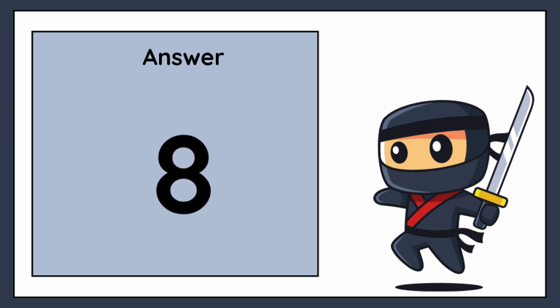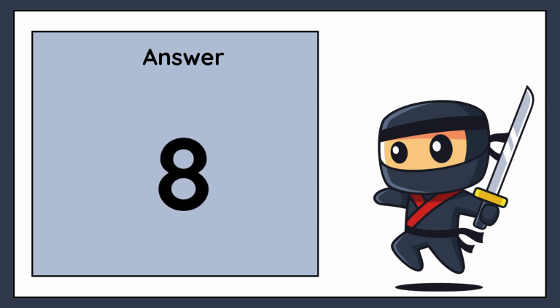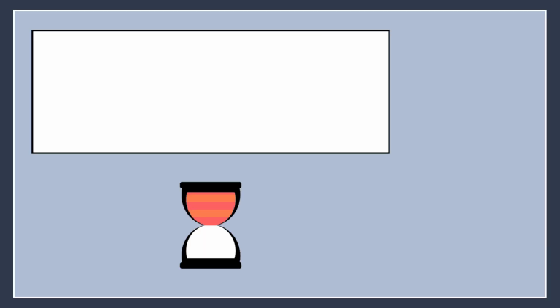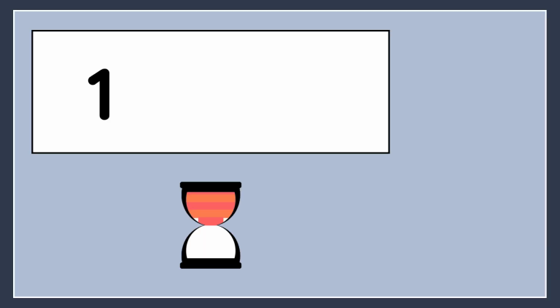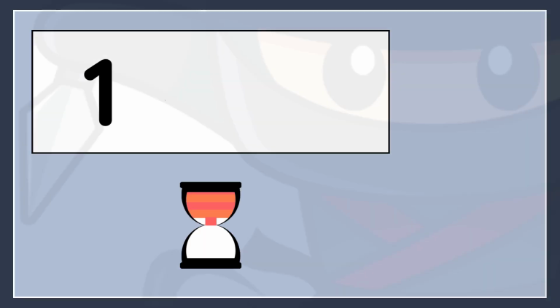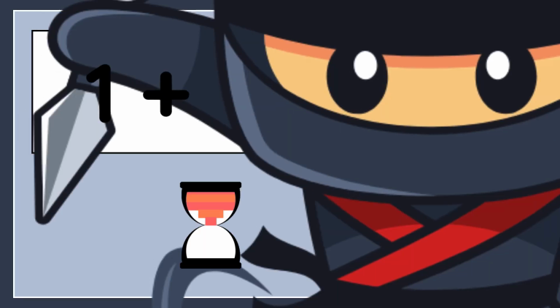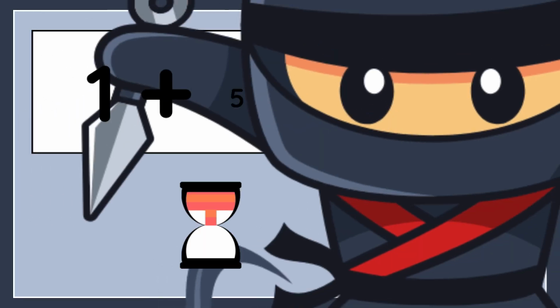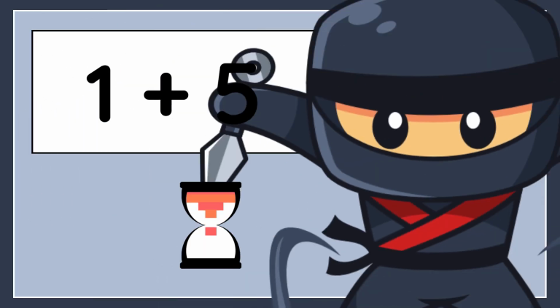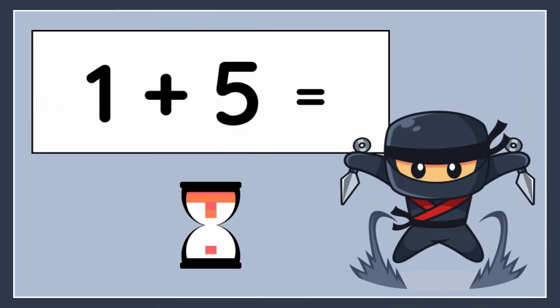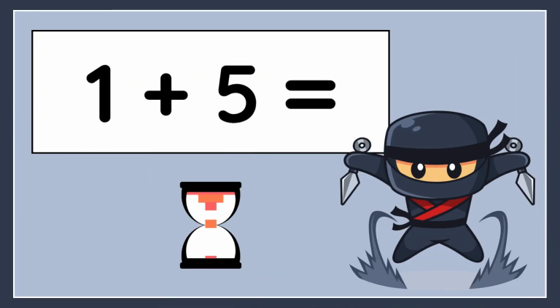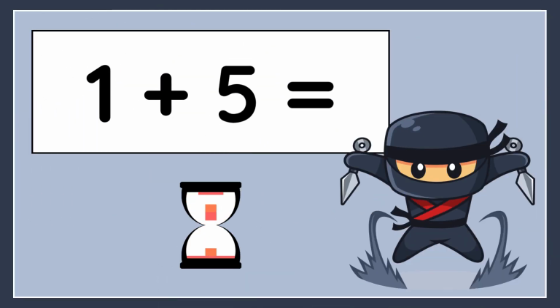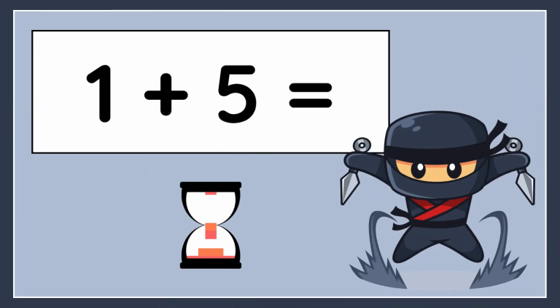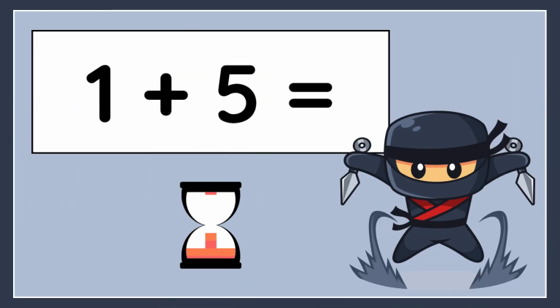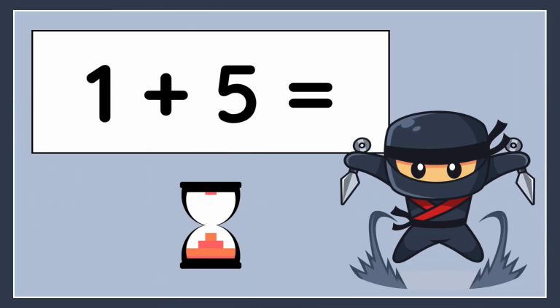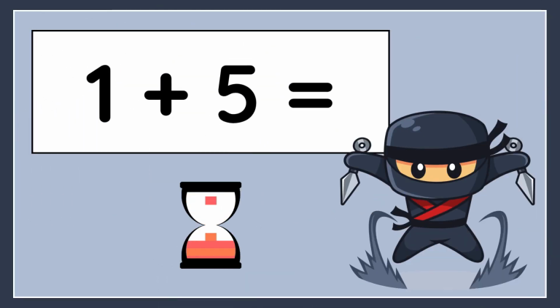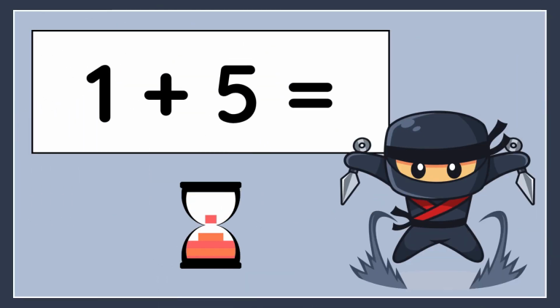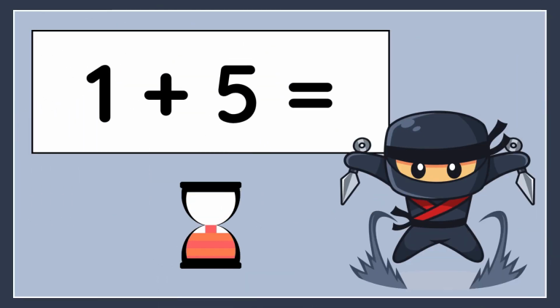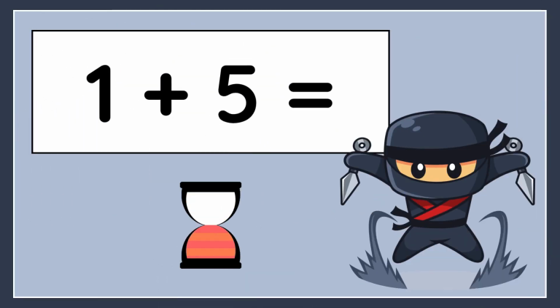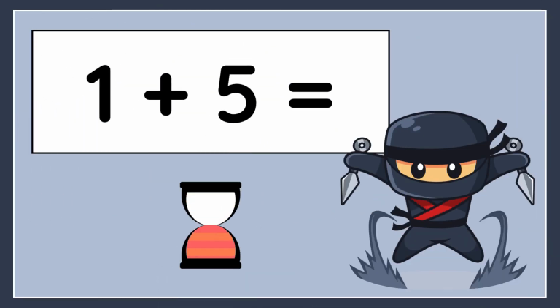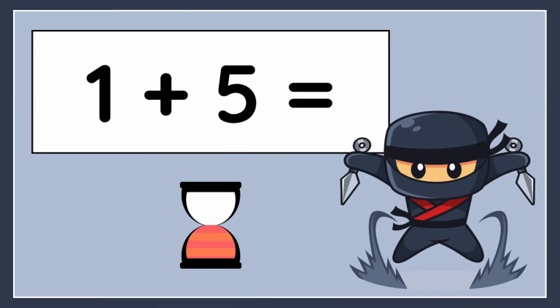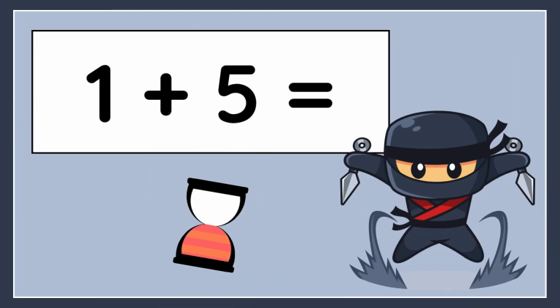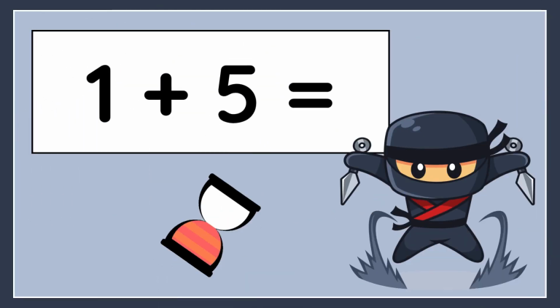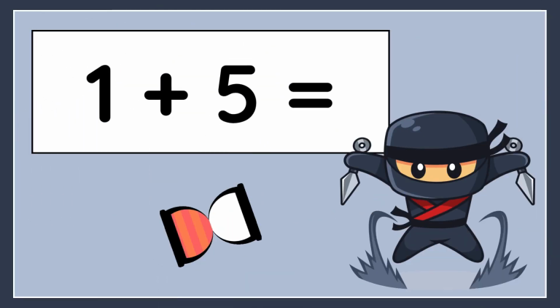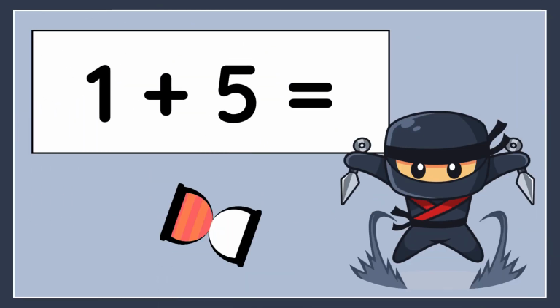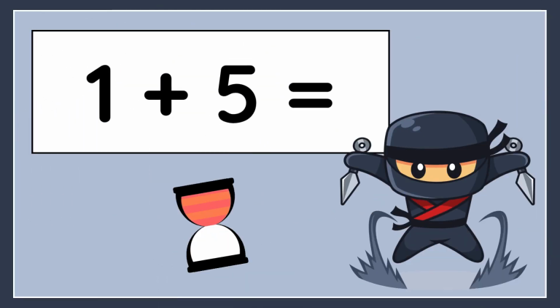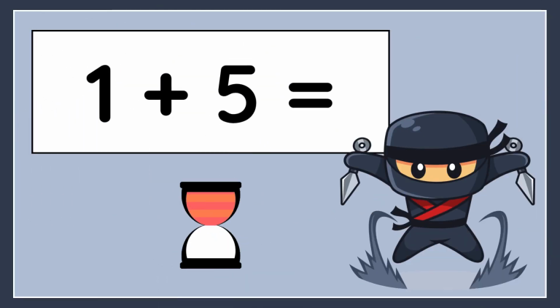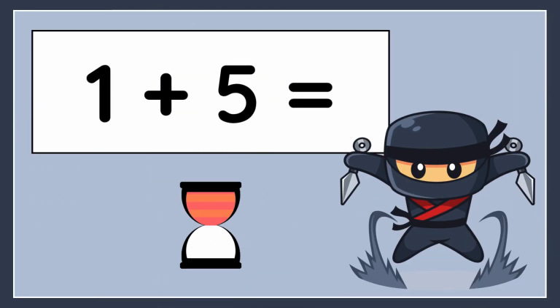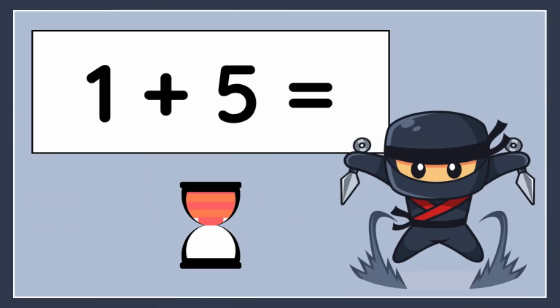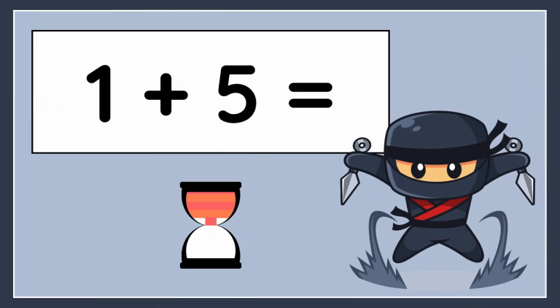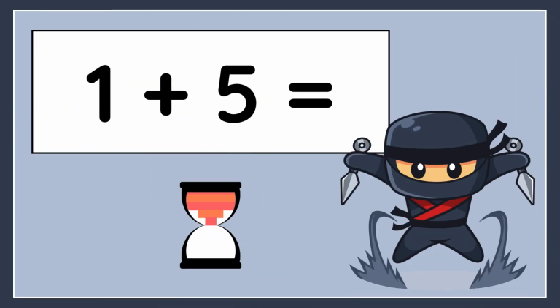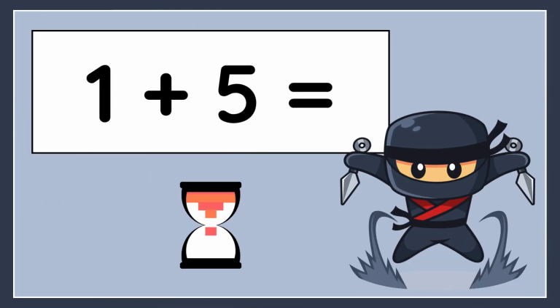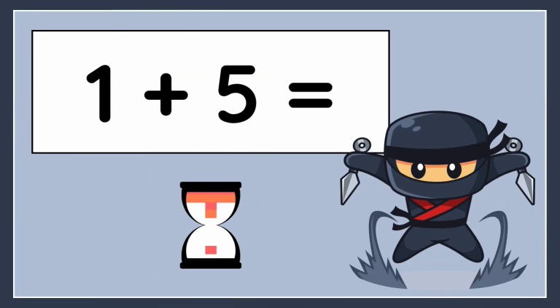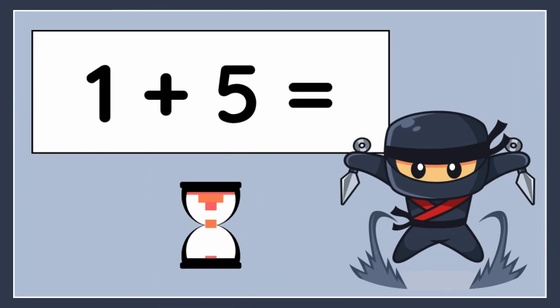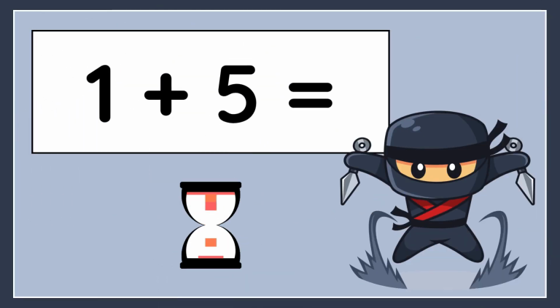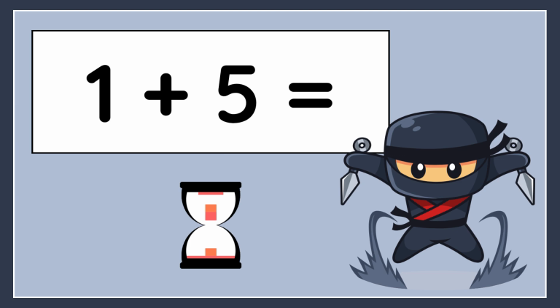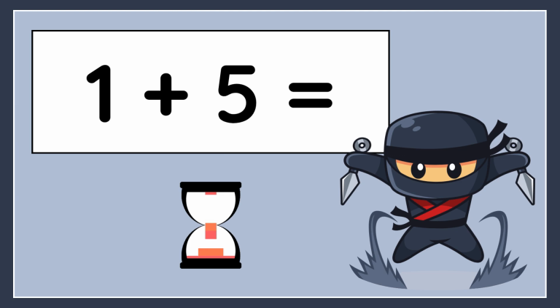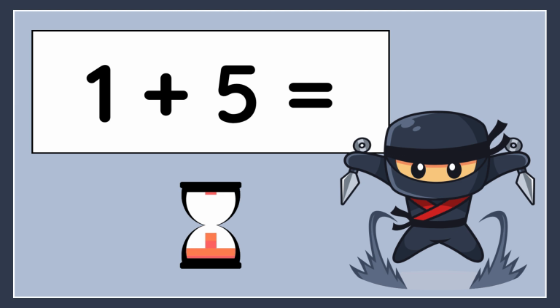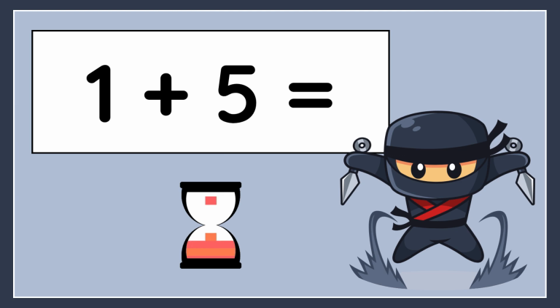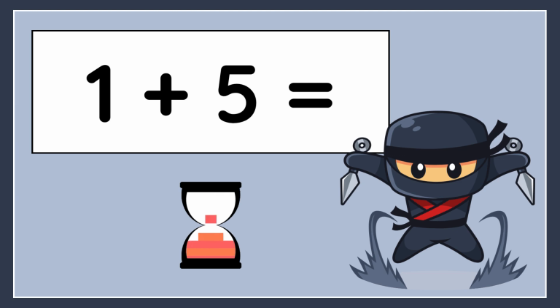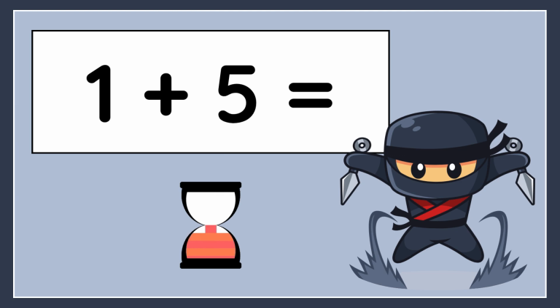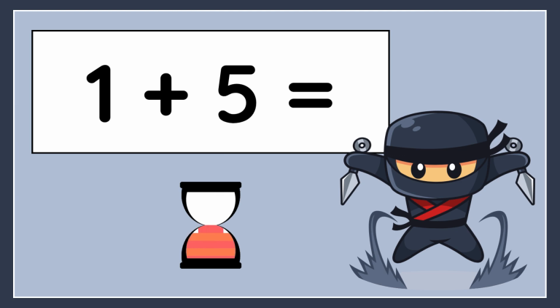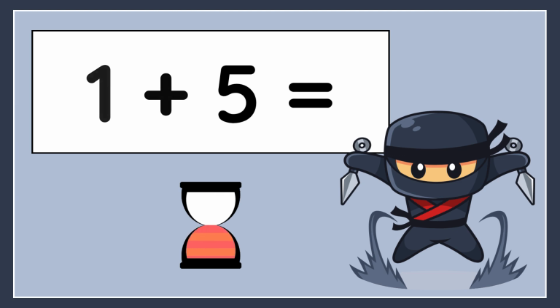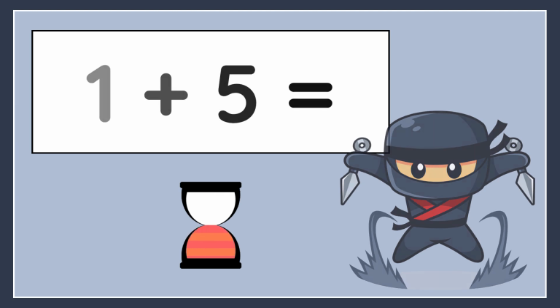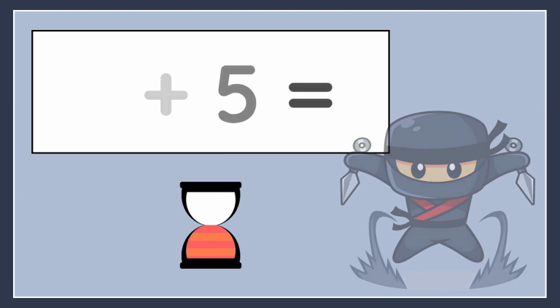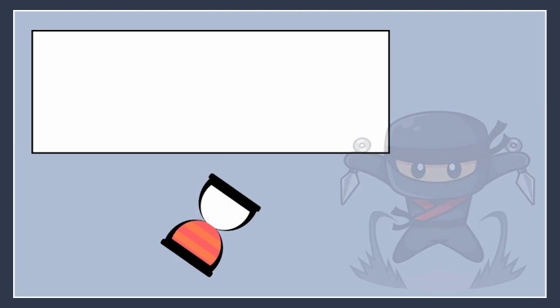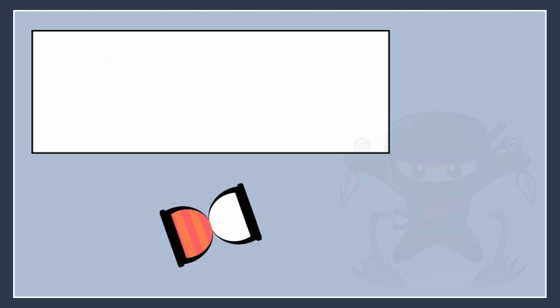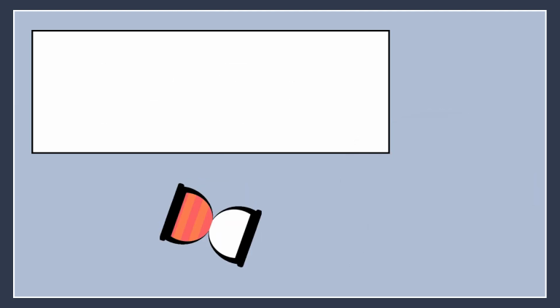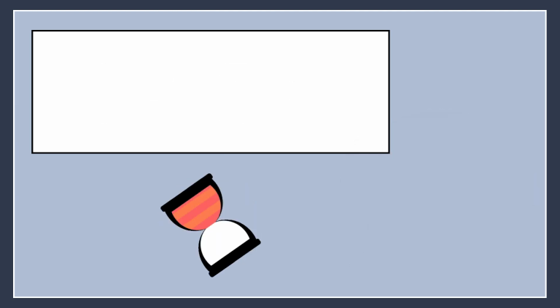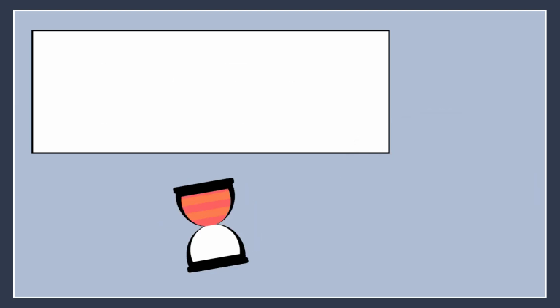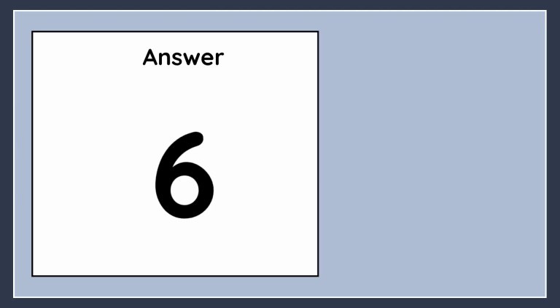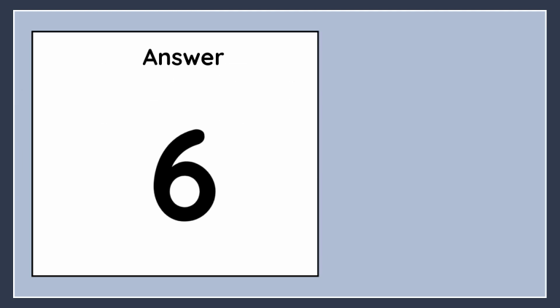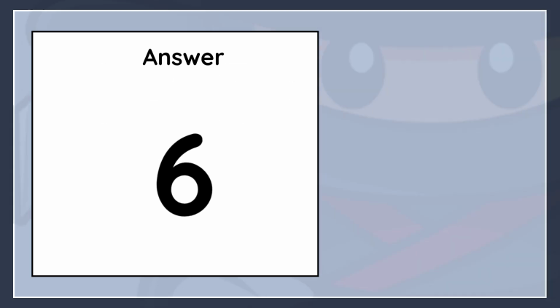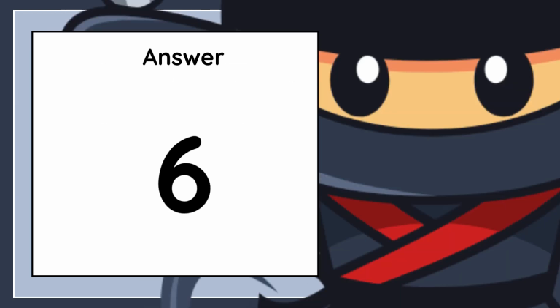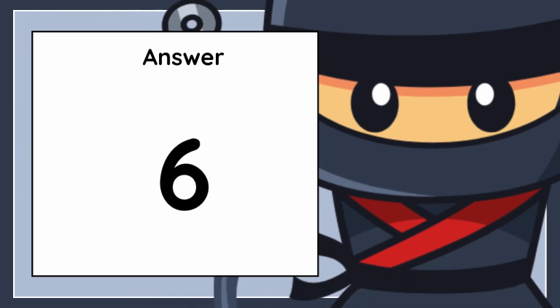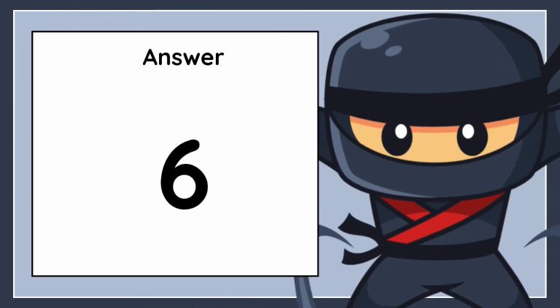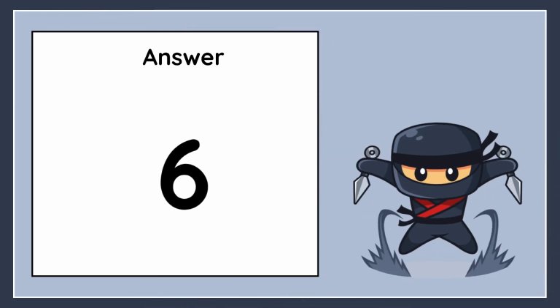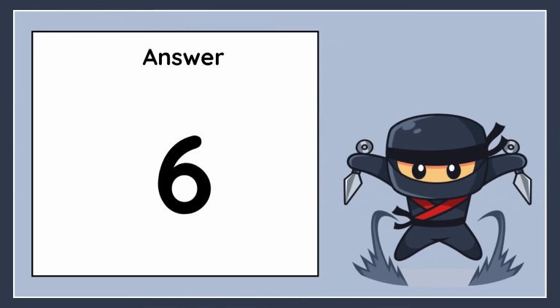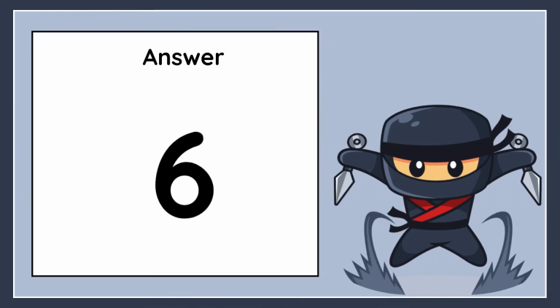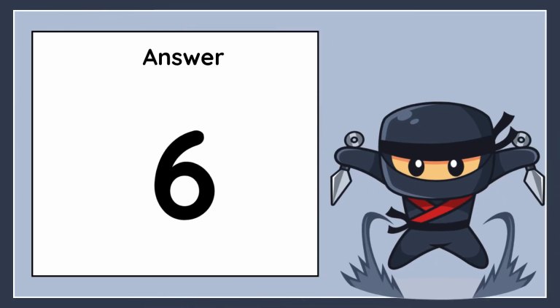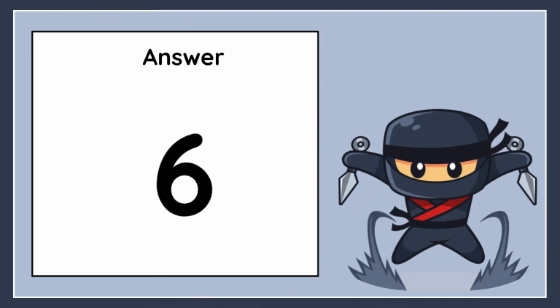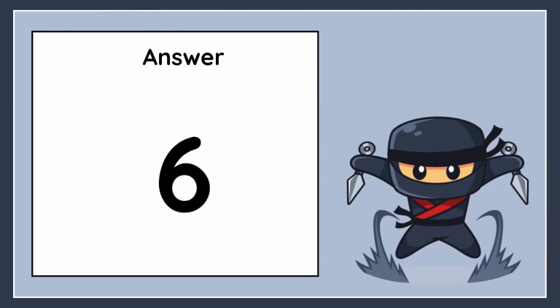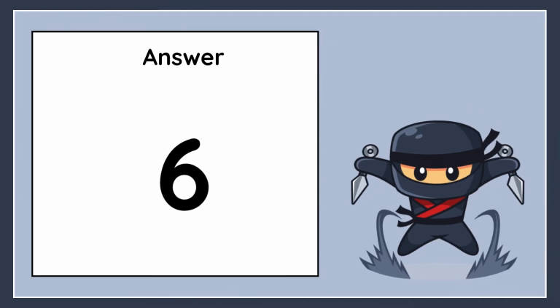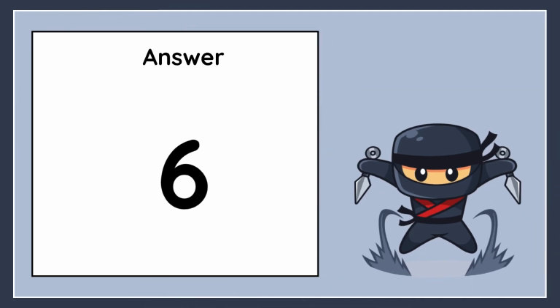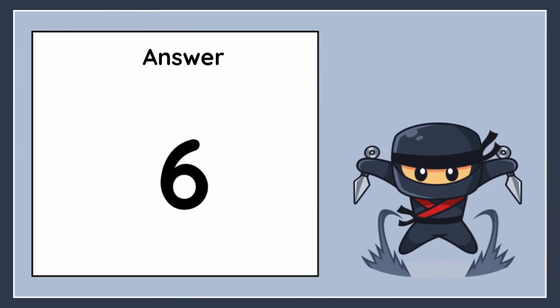1 plus 5 equals. The correct answer is 6.